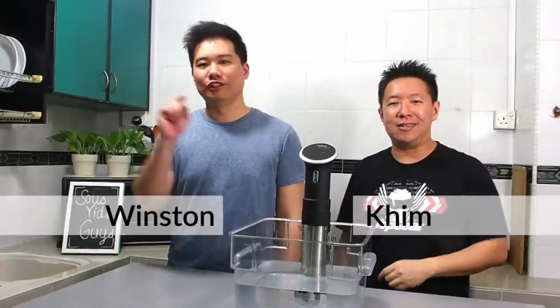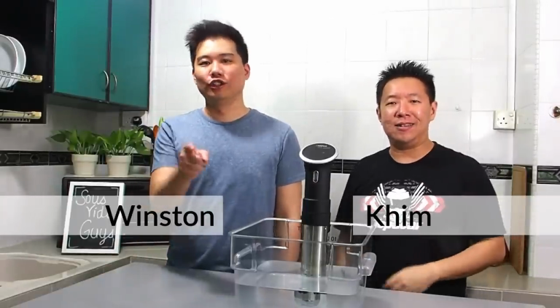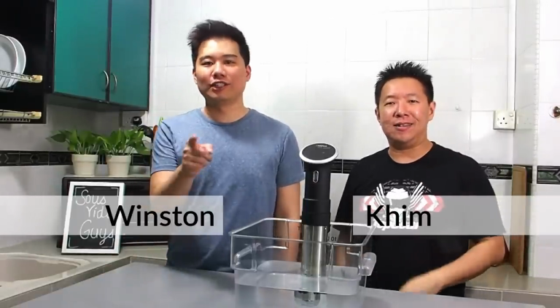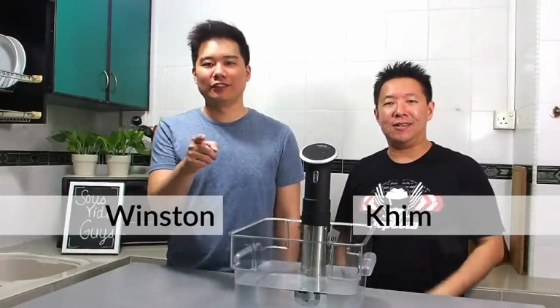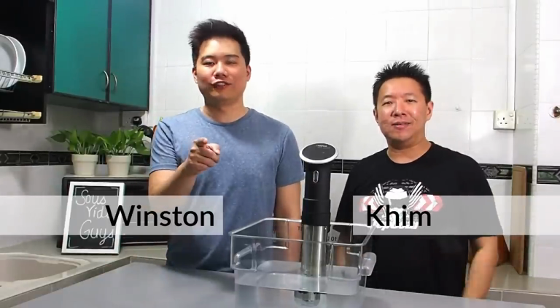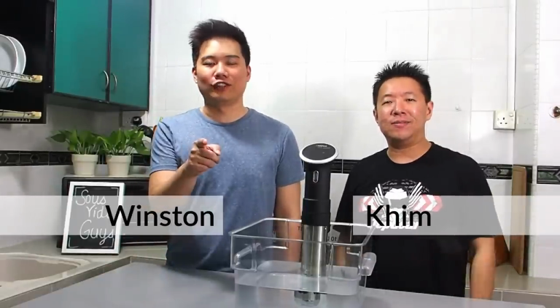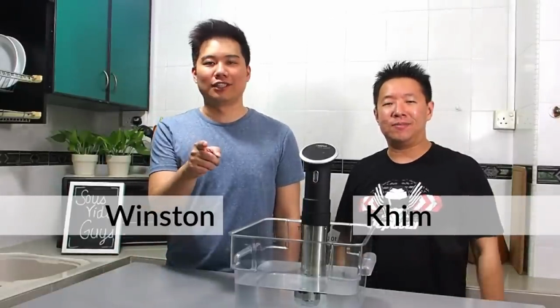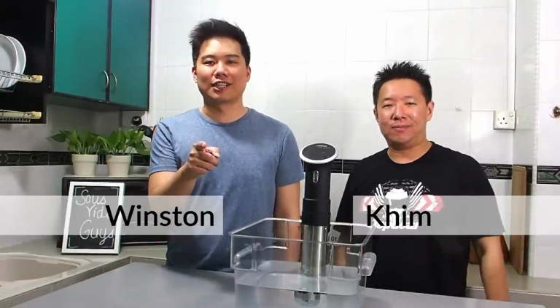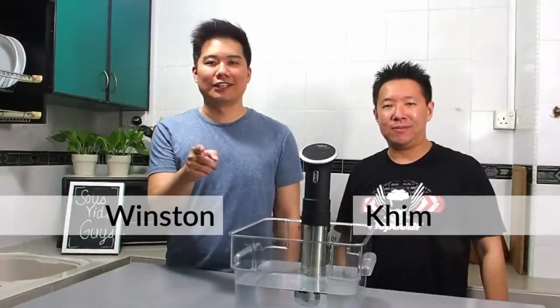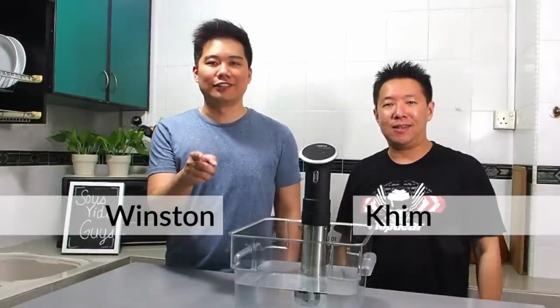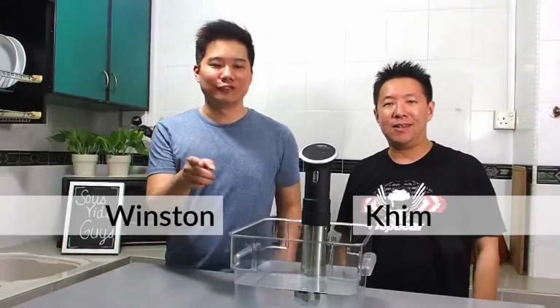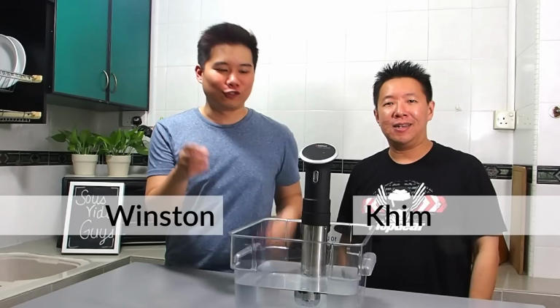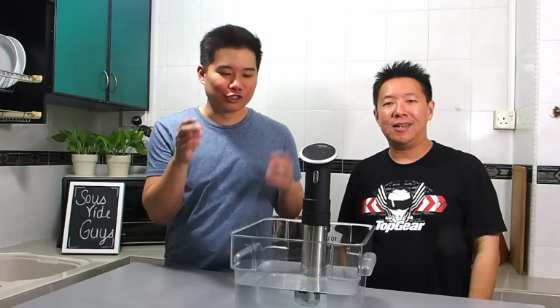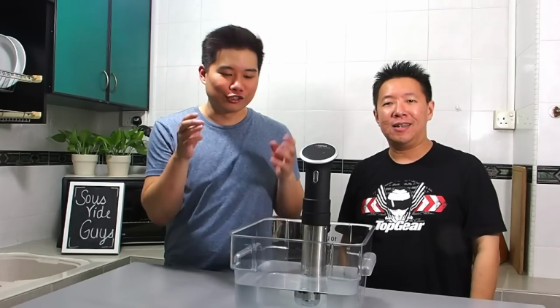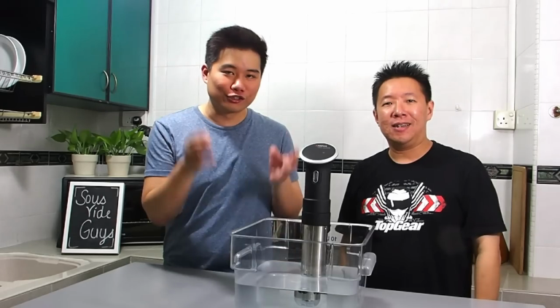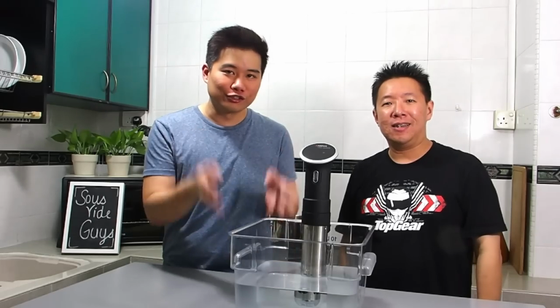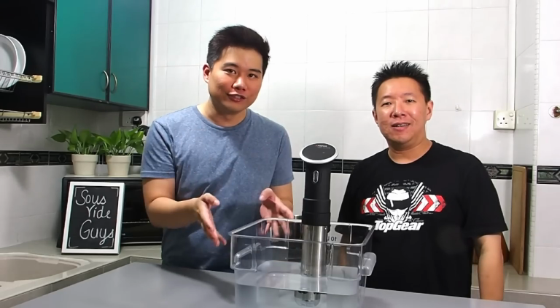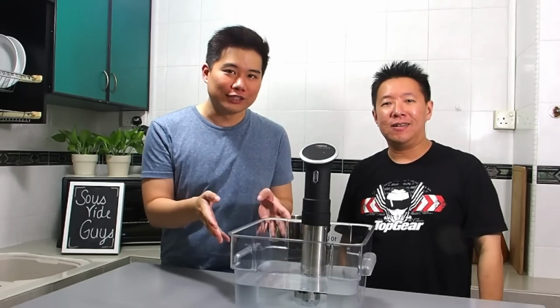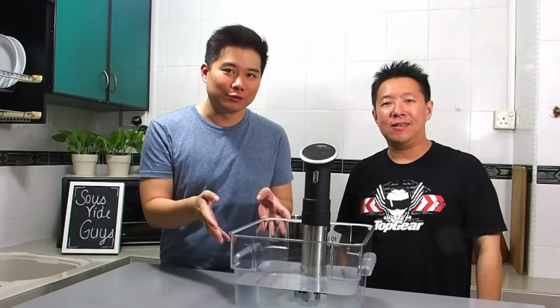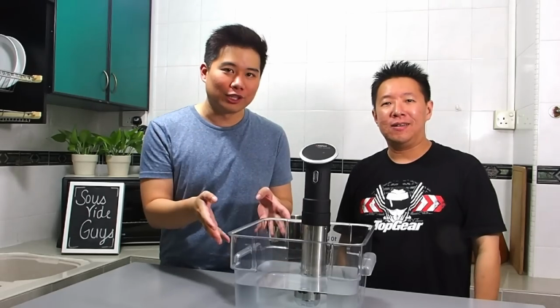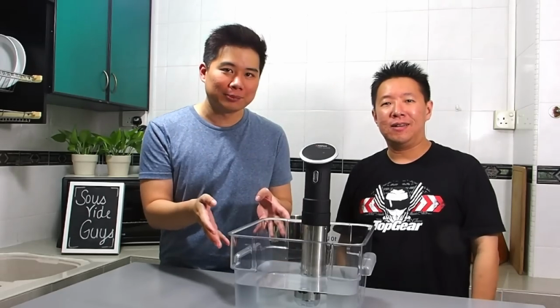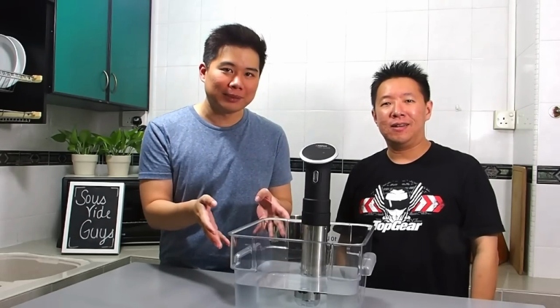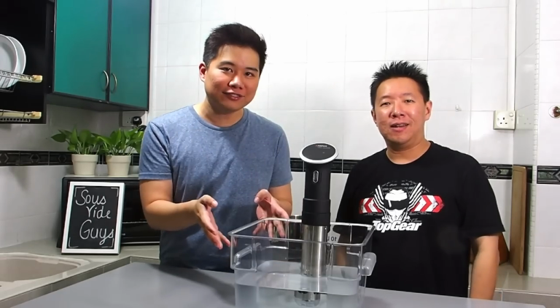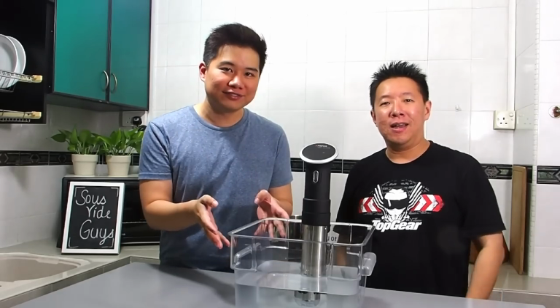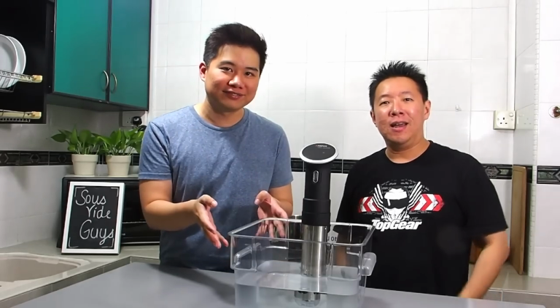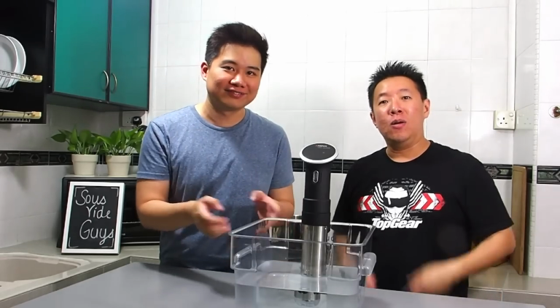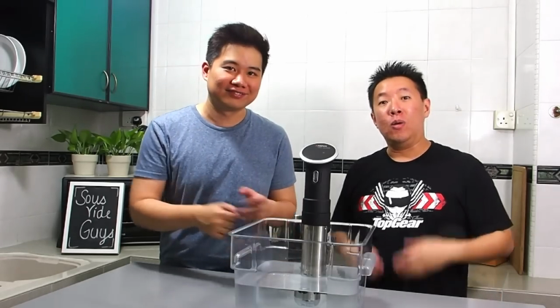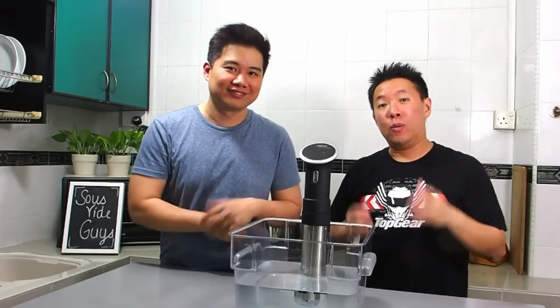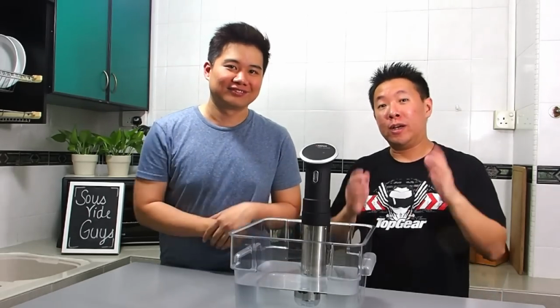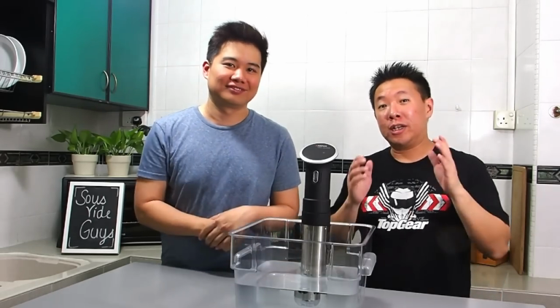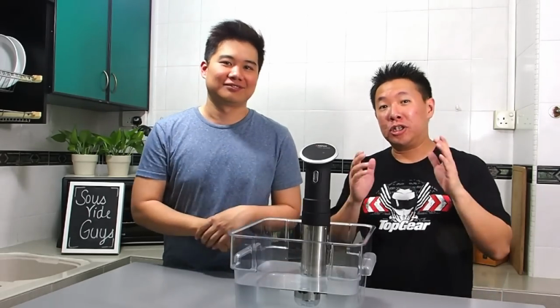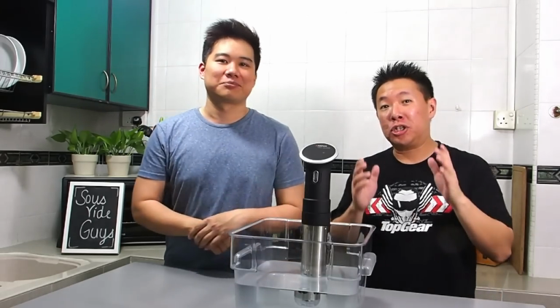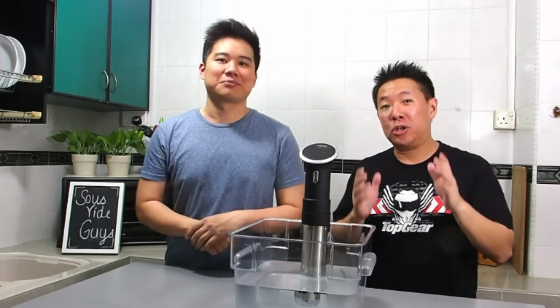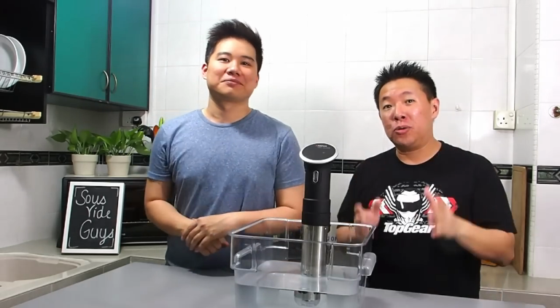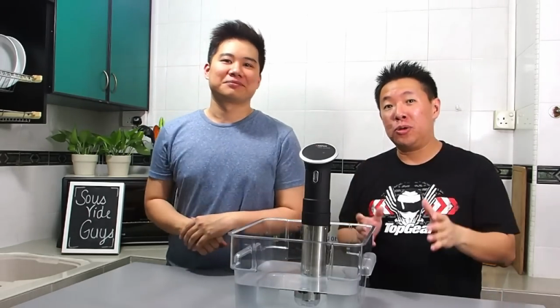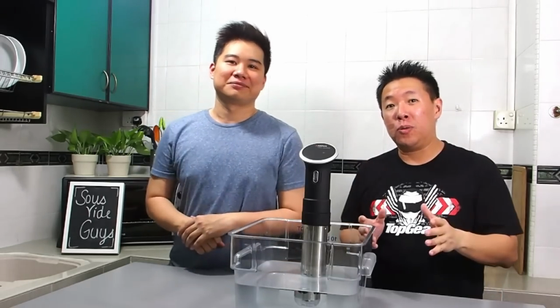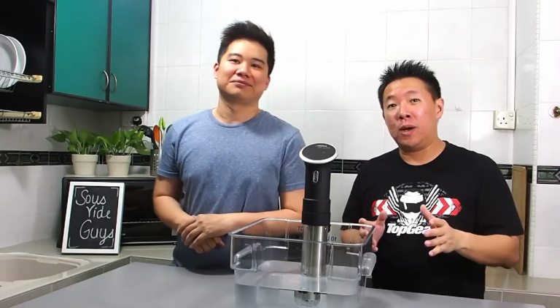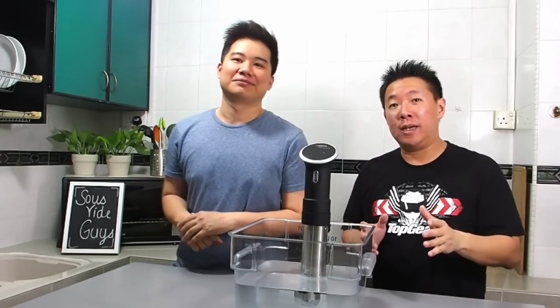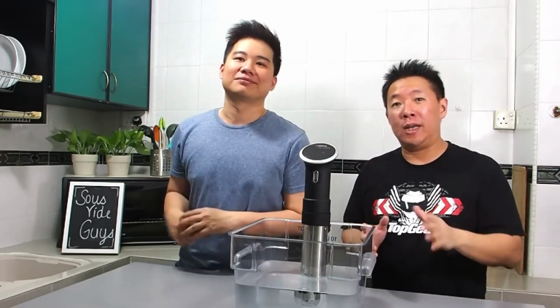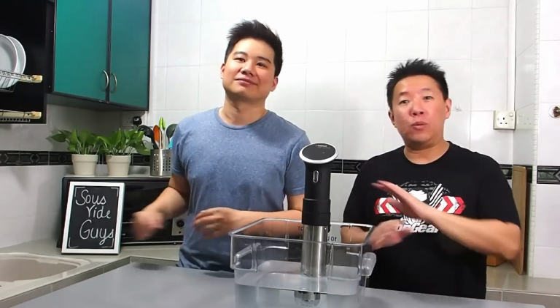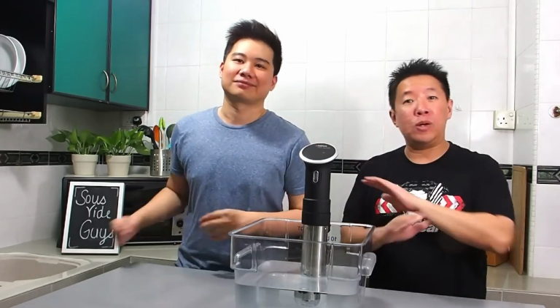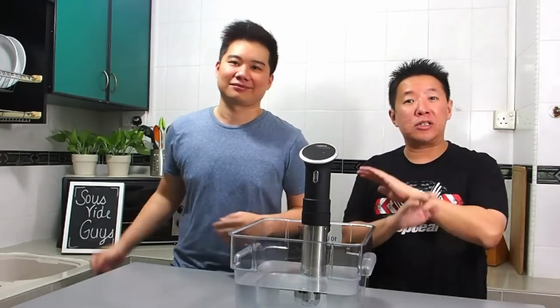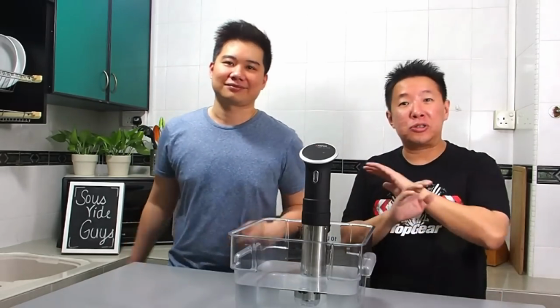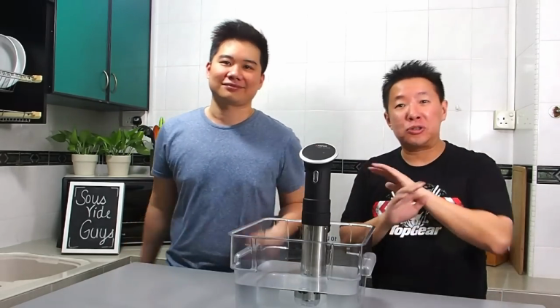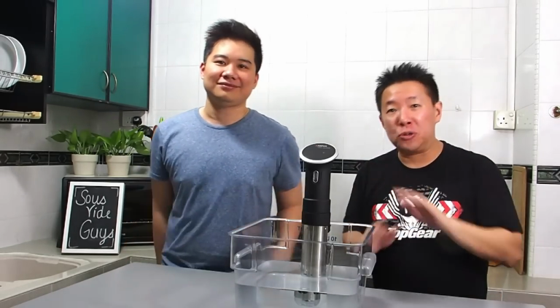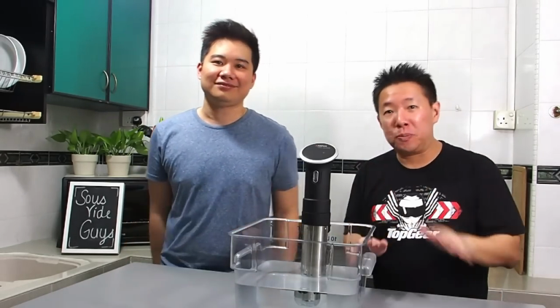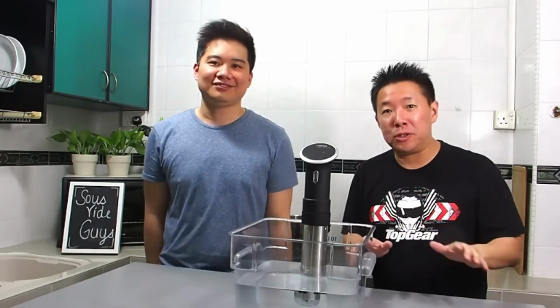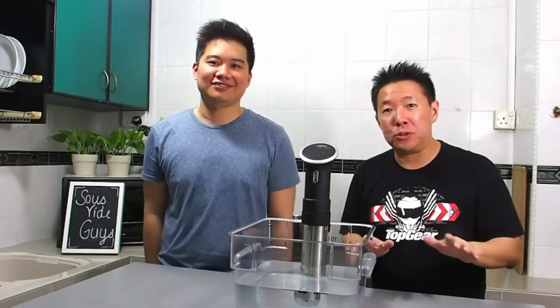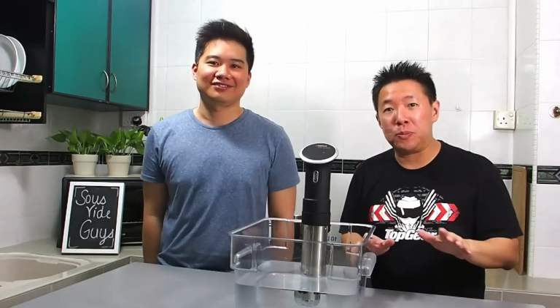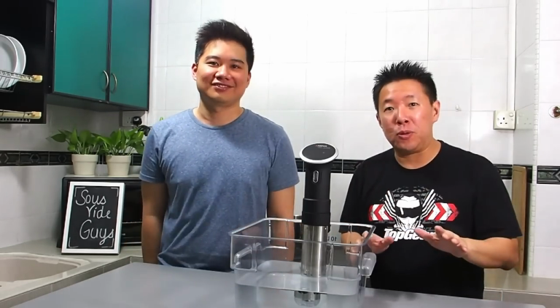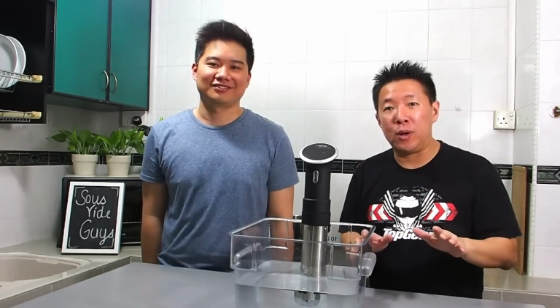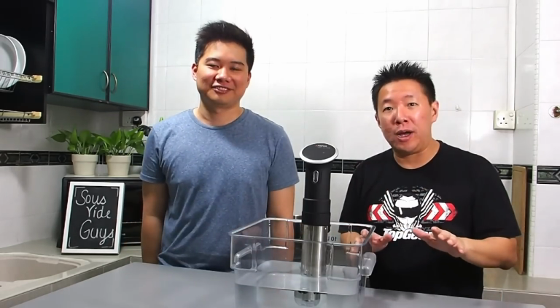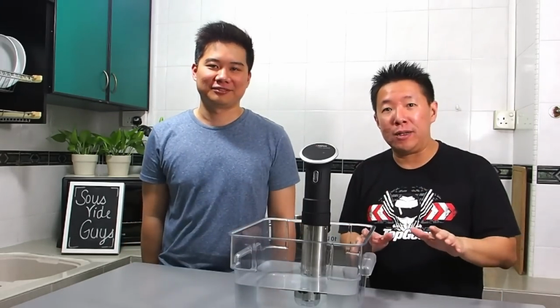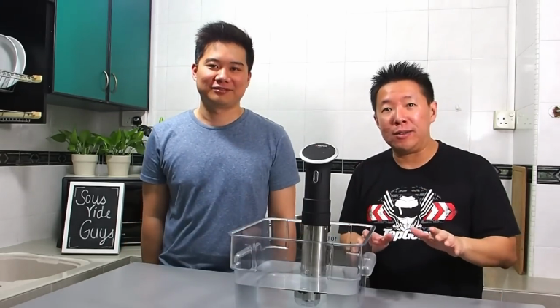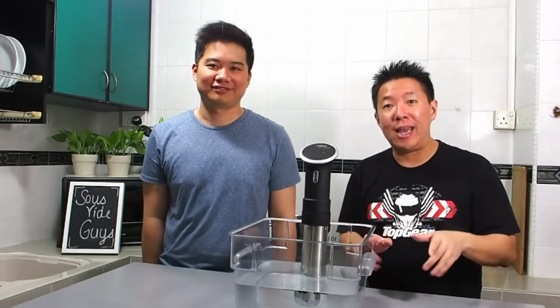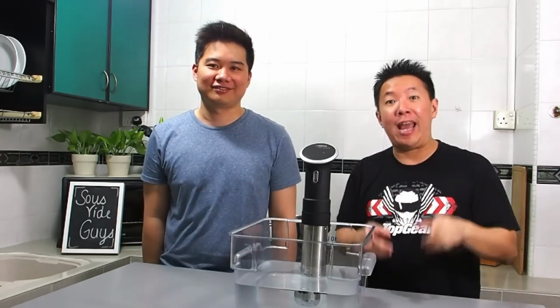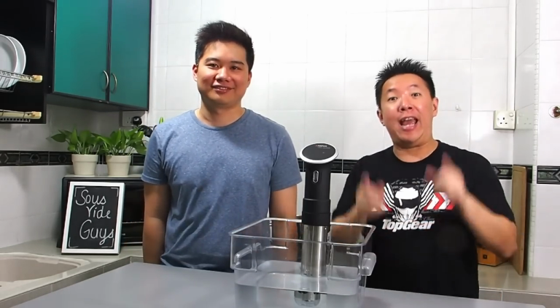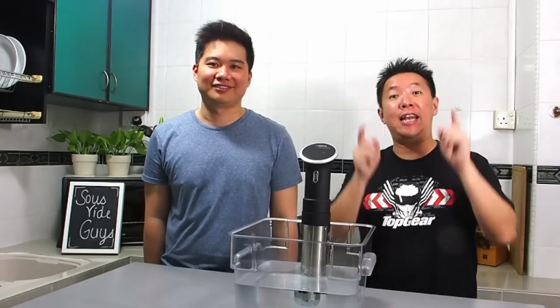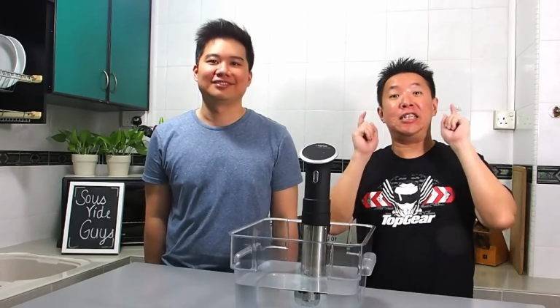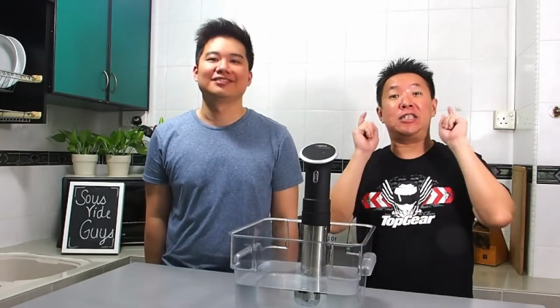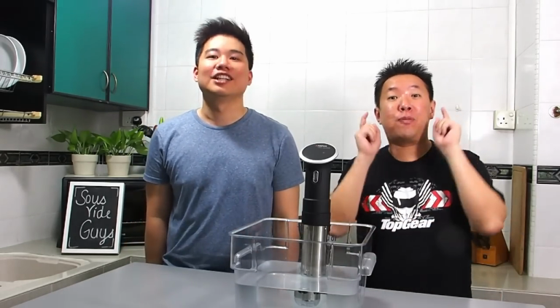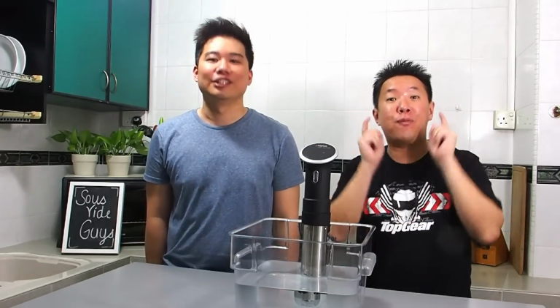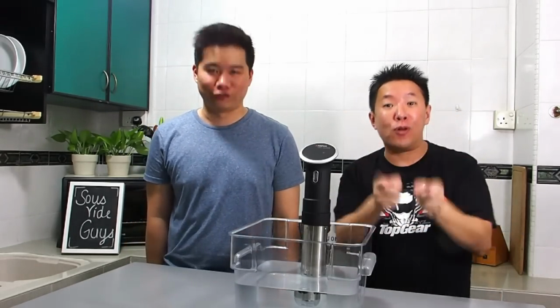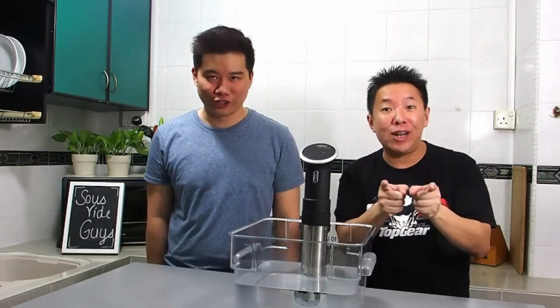Looking for a cover for your sous vide water bath? Well, we're going to show you one that works super duper well, and it's free!